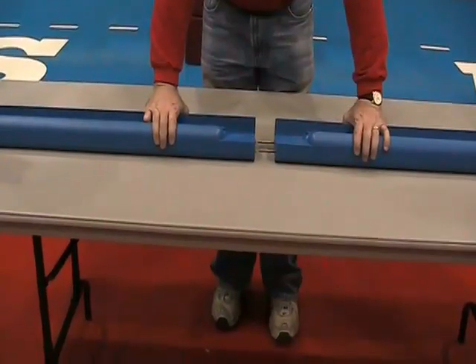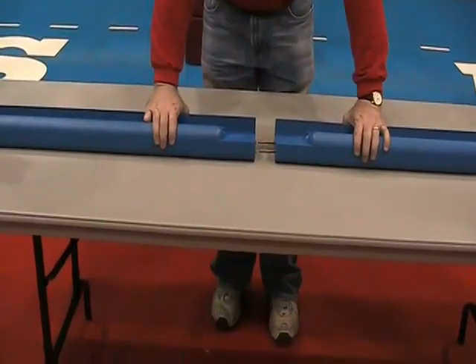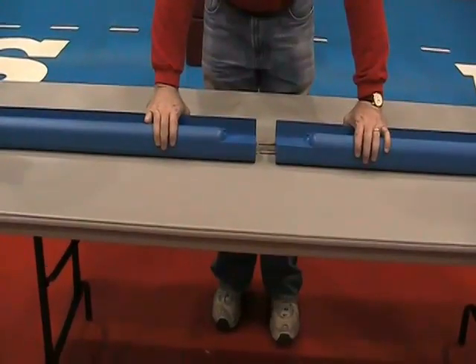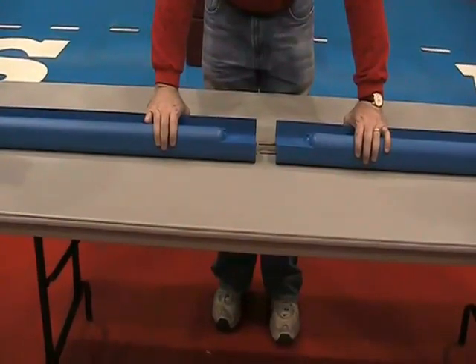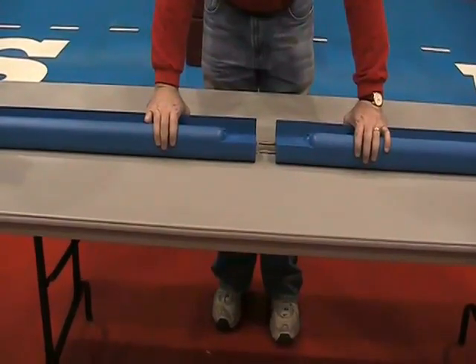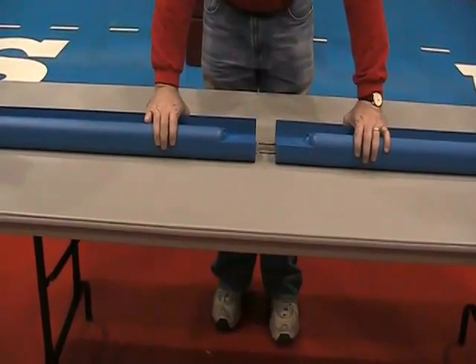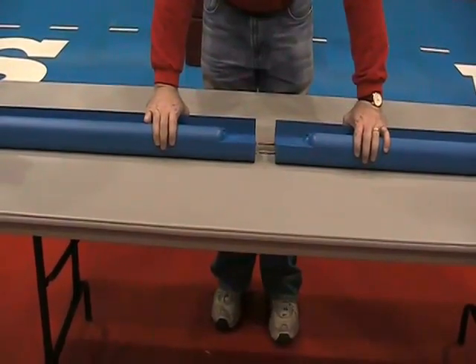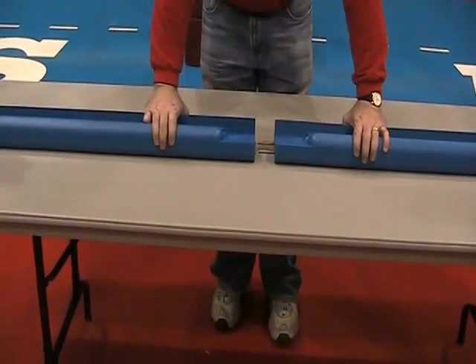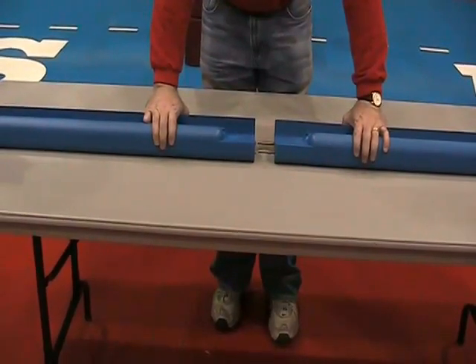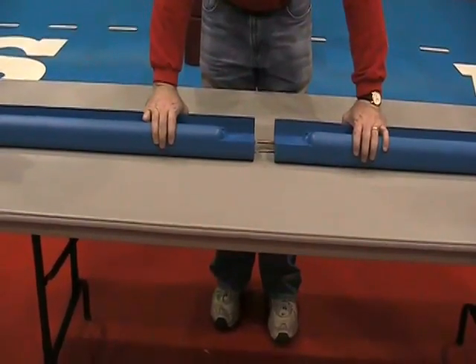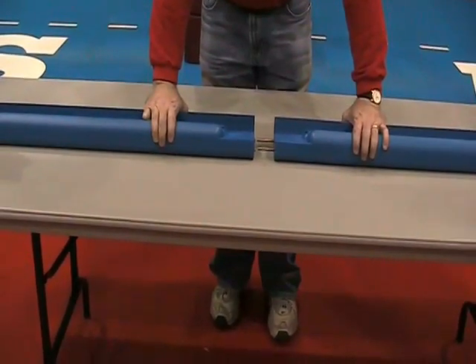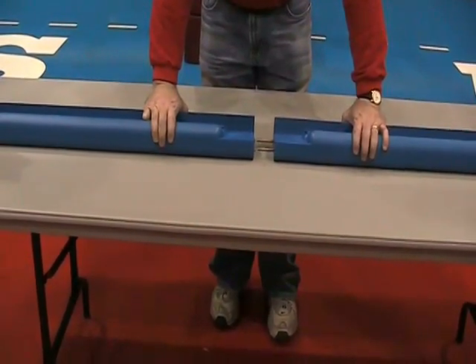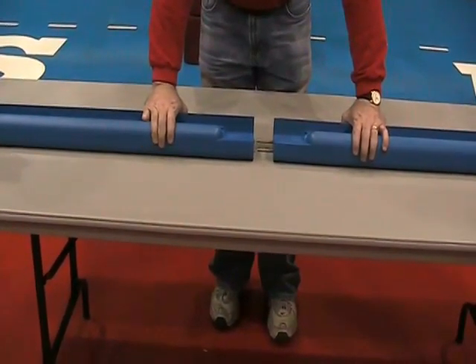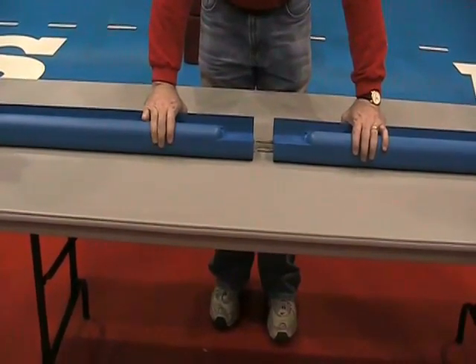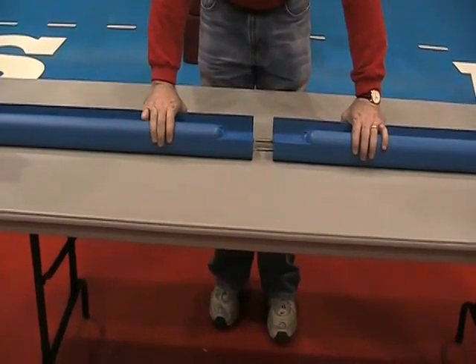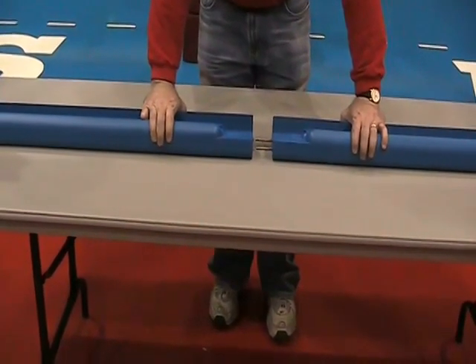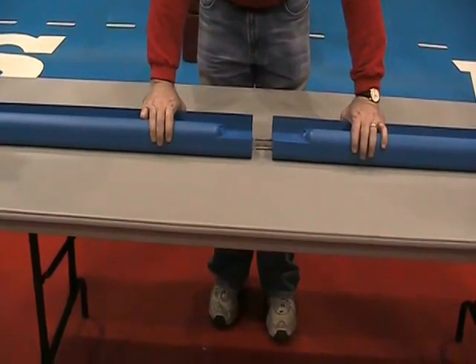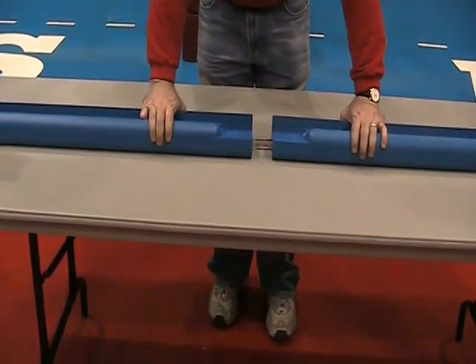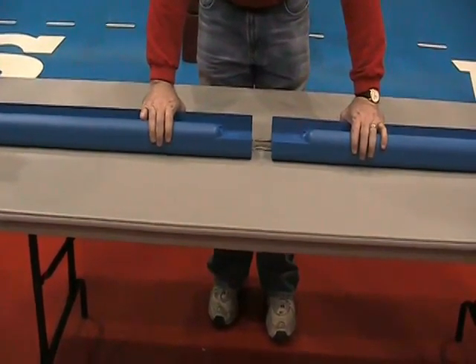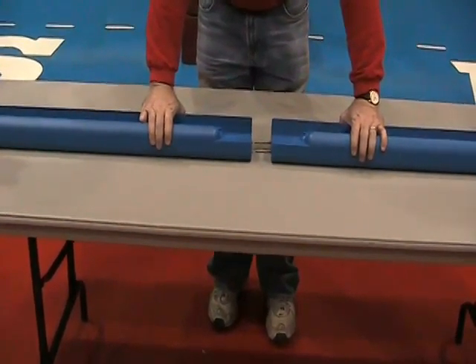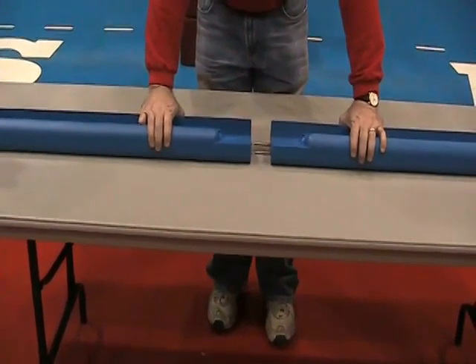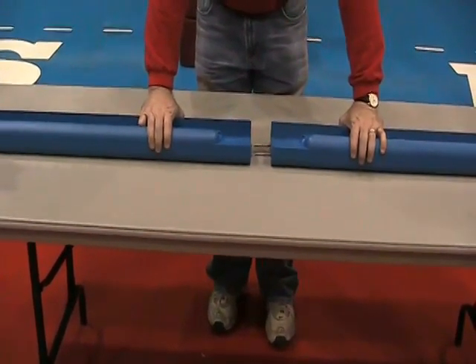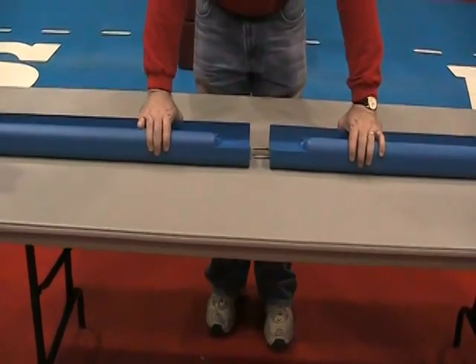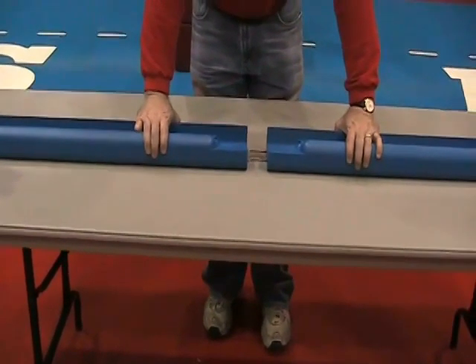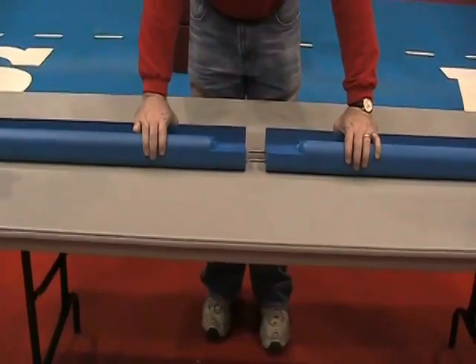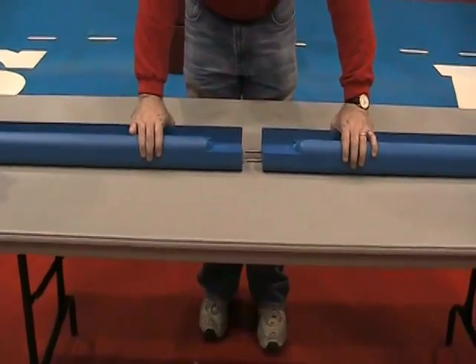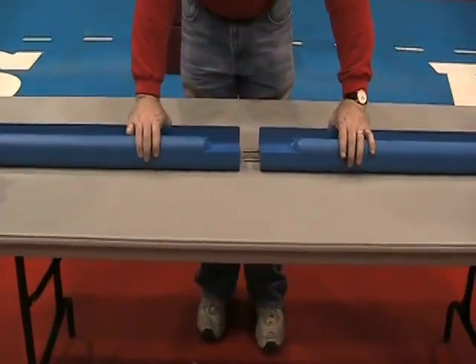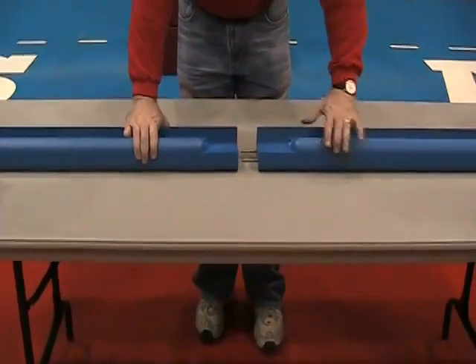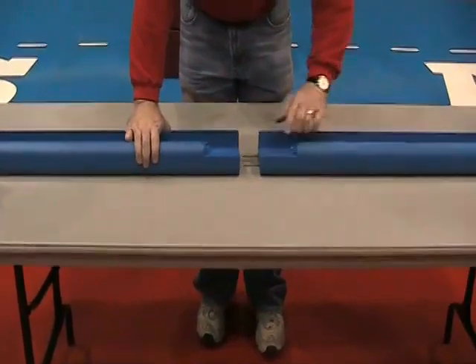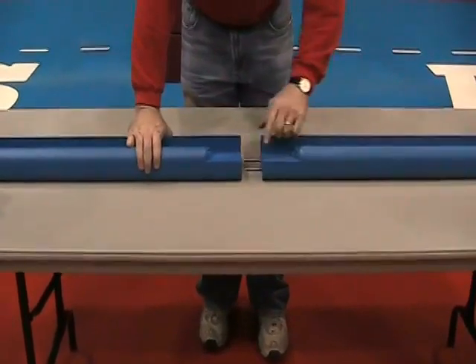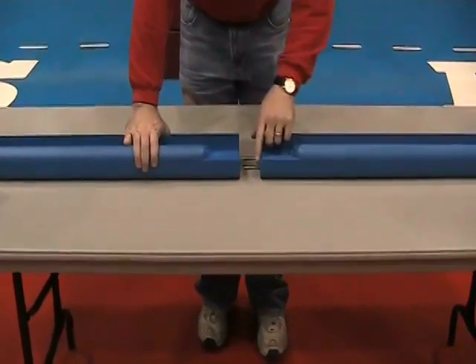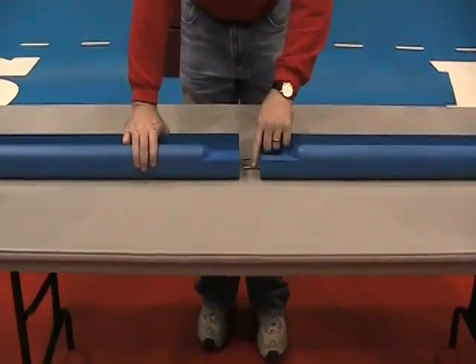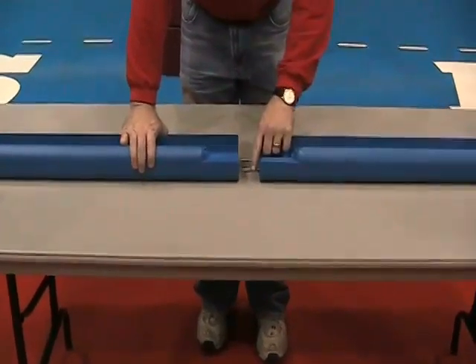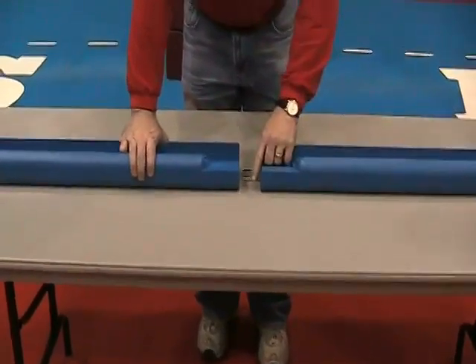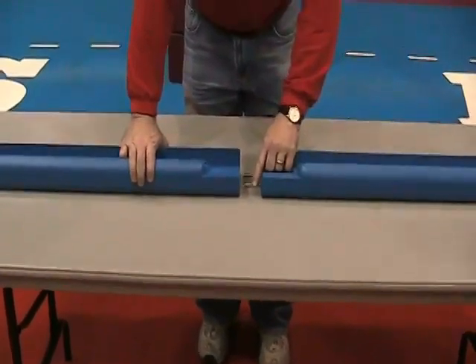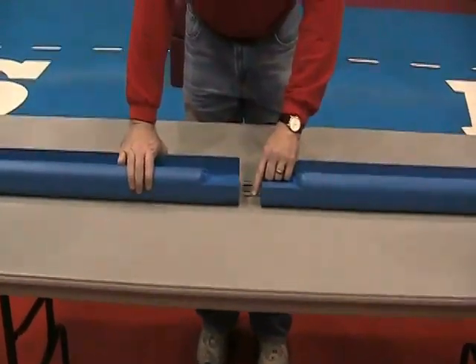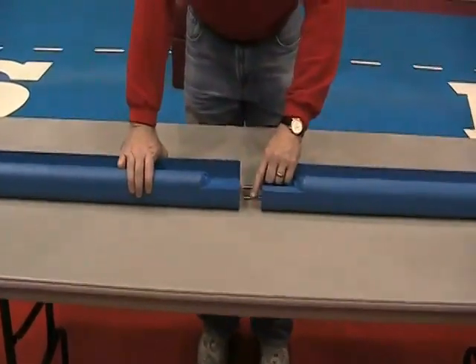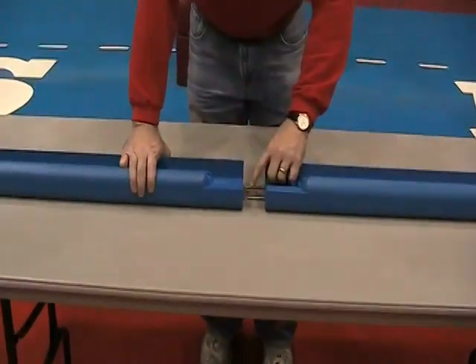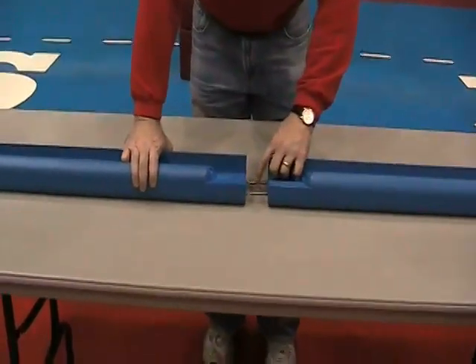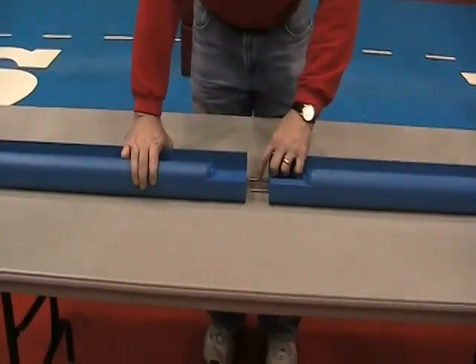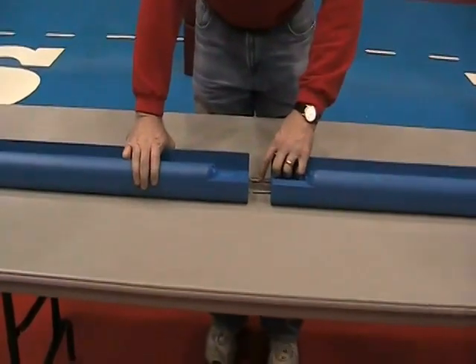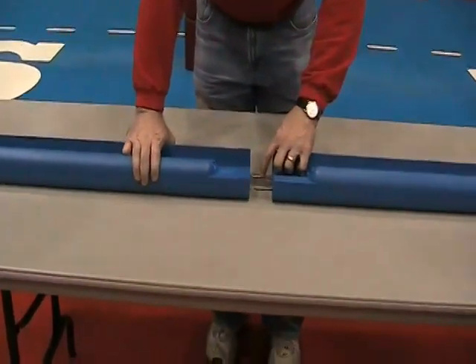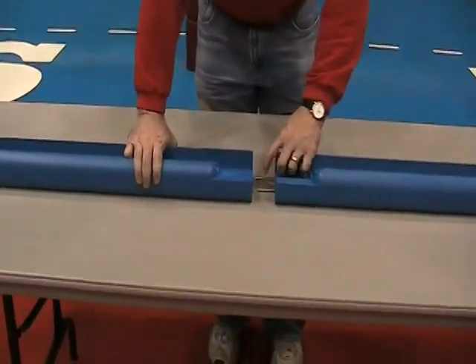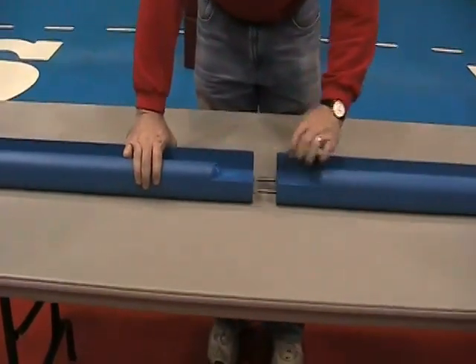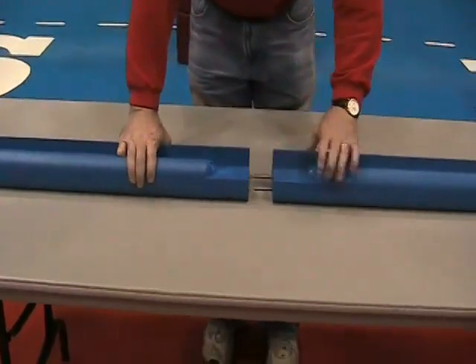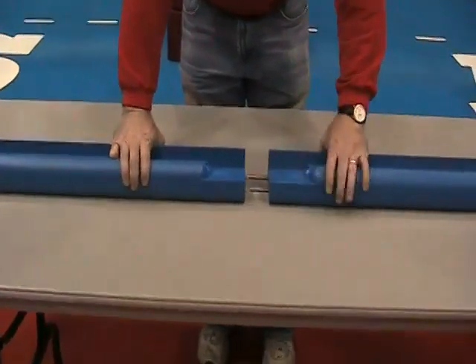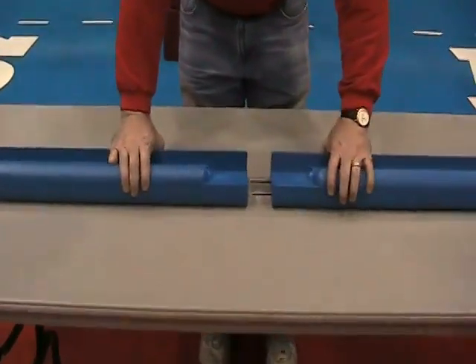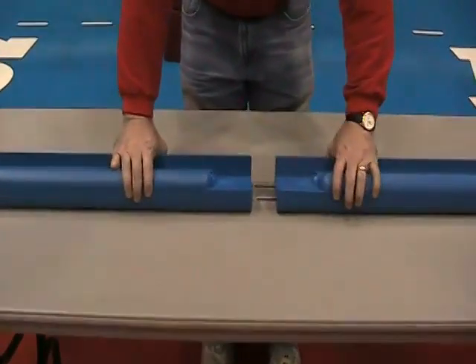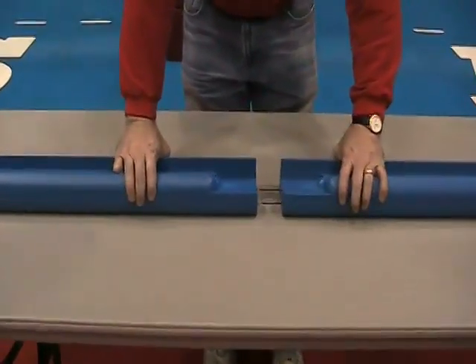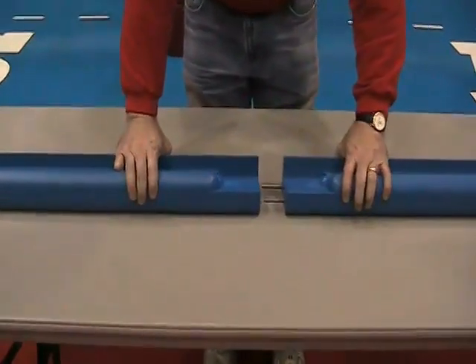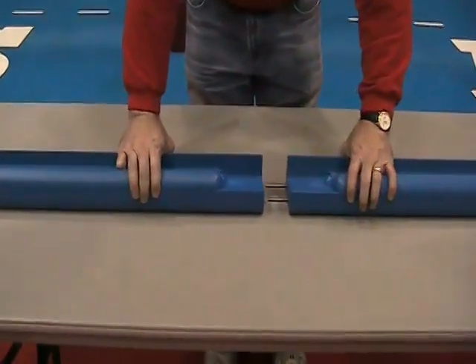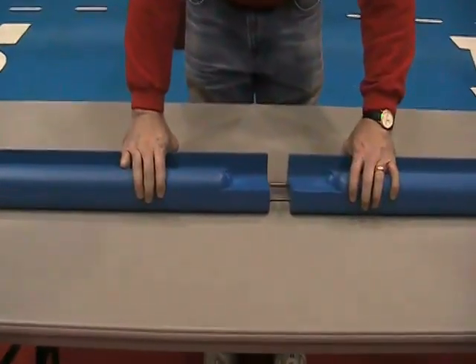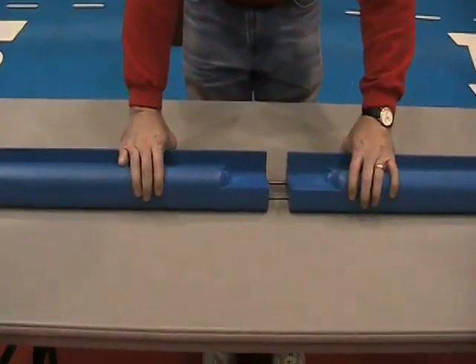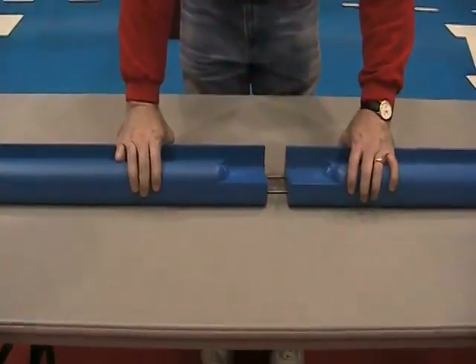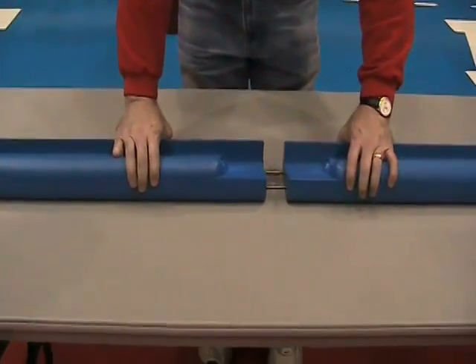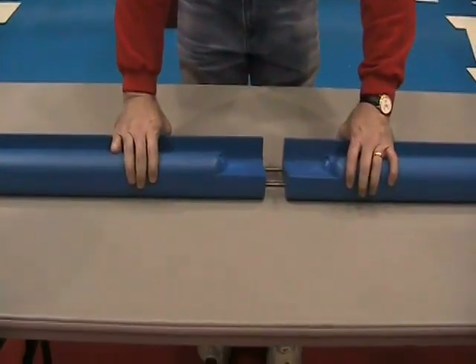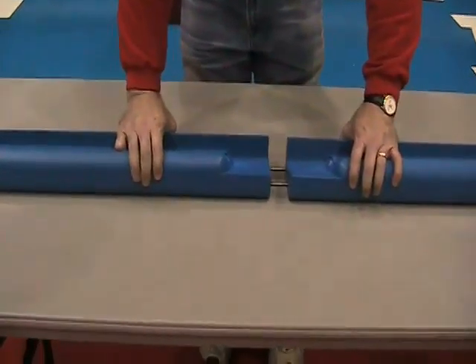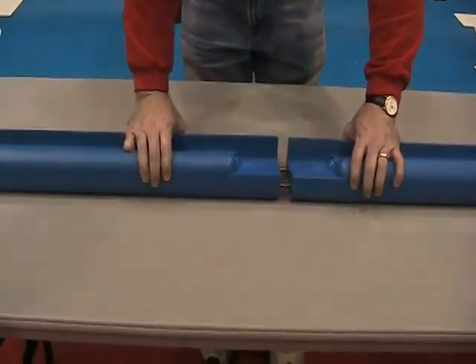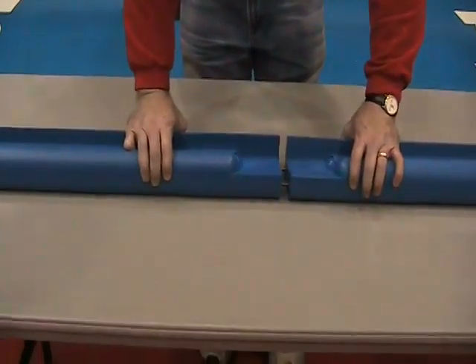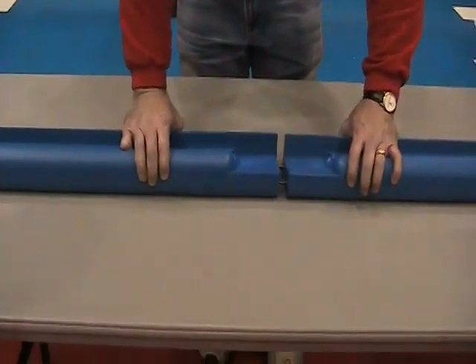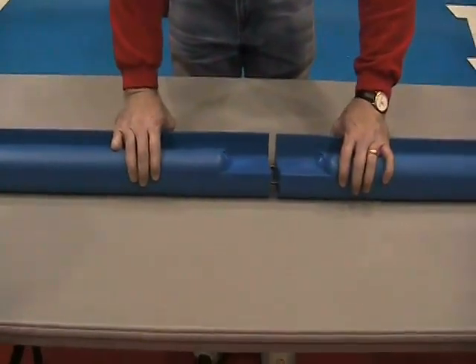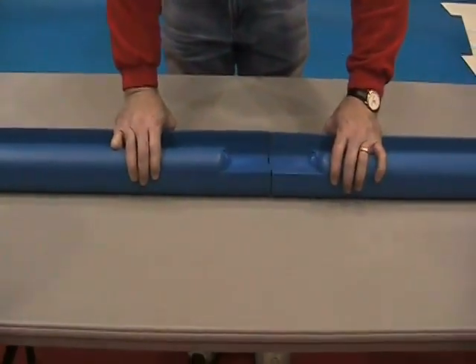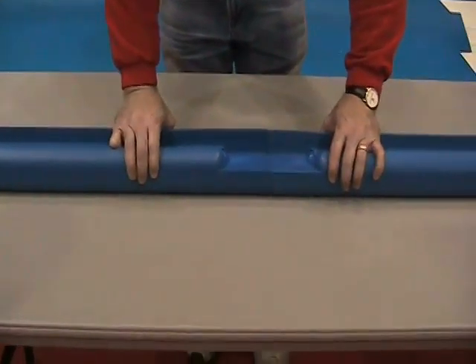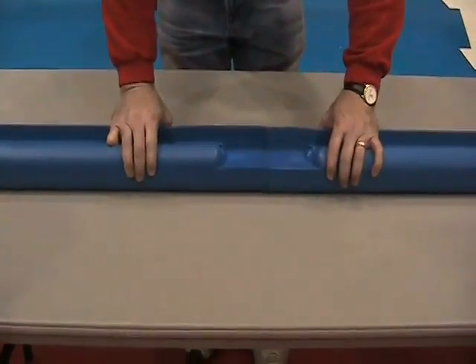At the middle of the pad where it comes together, these steel pins provide a secure attachment at the joint.